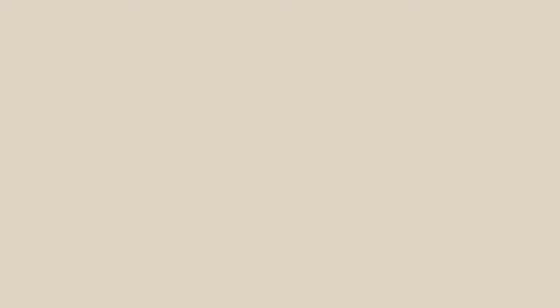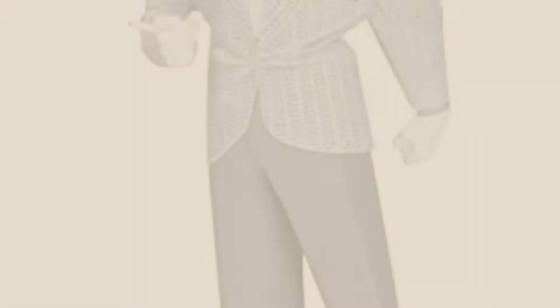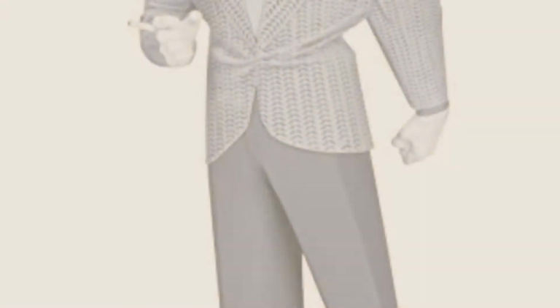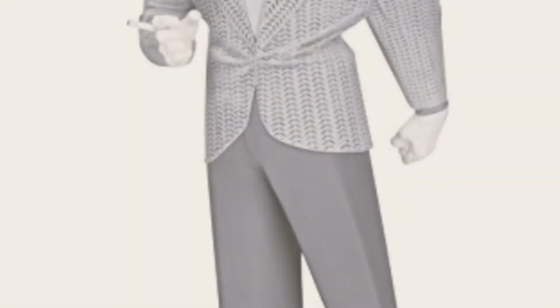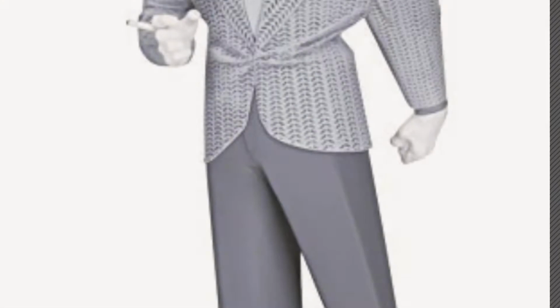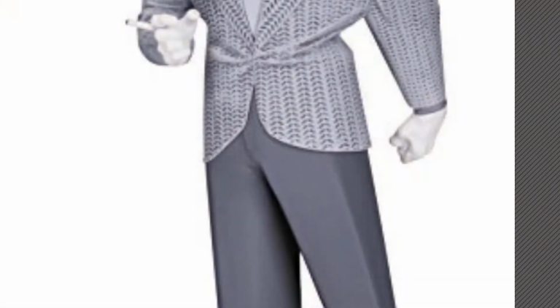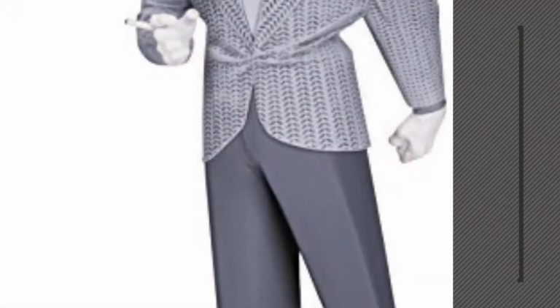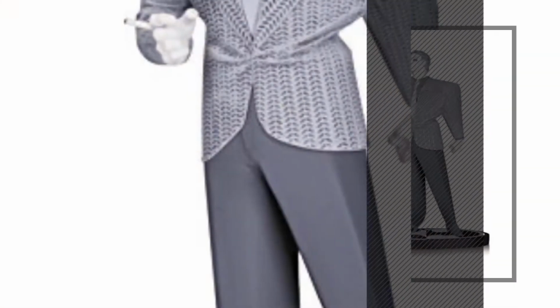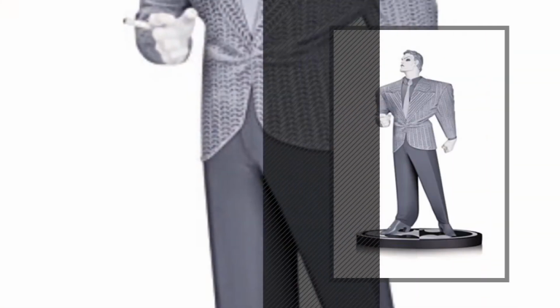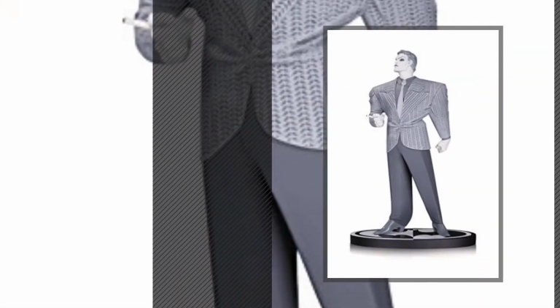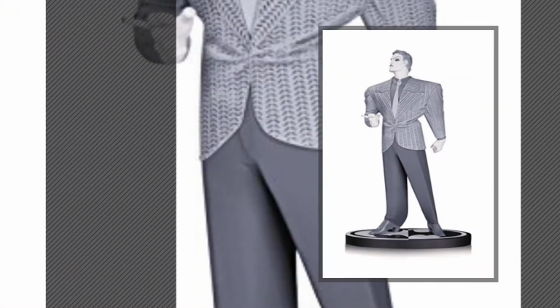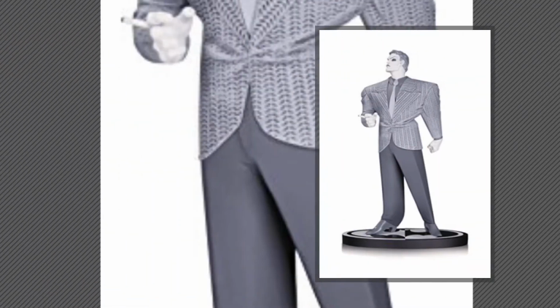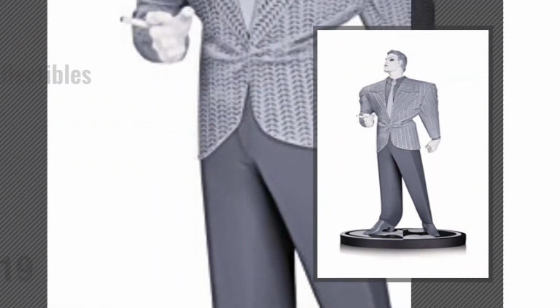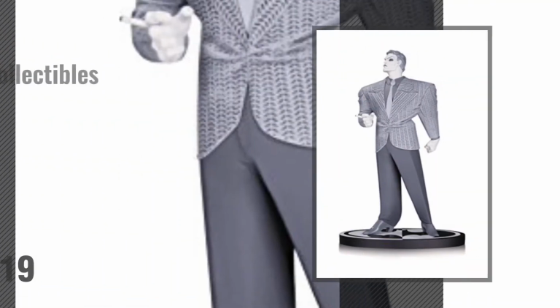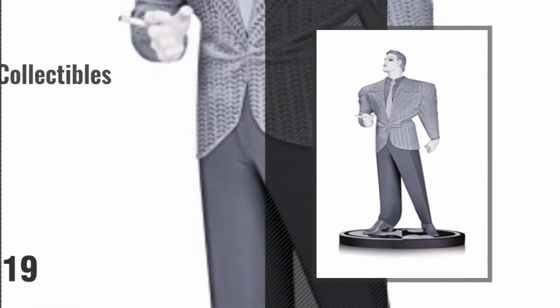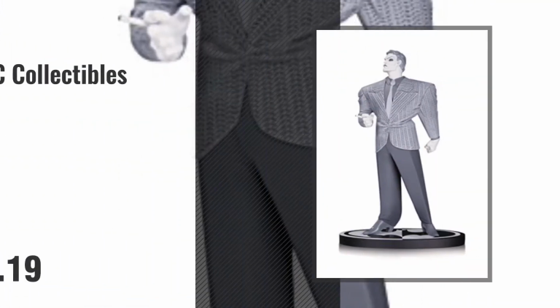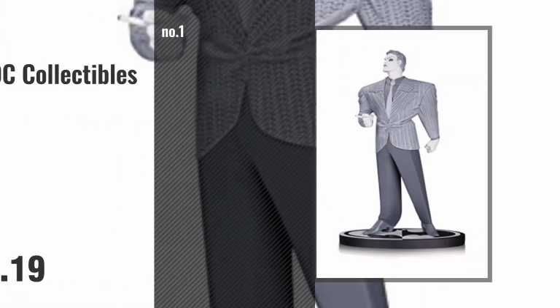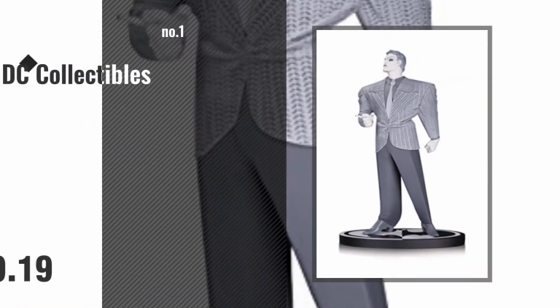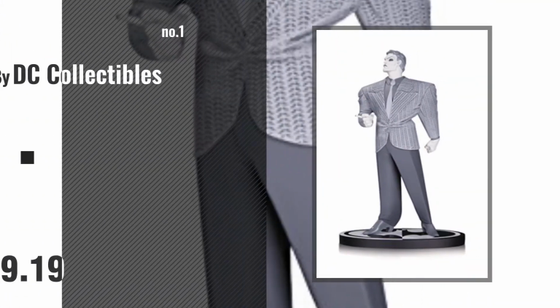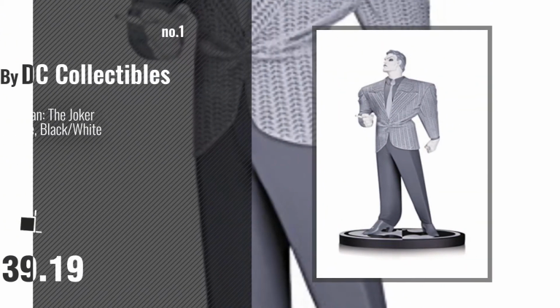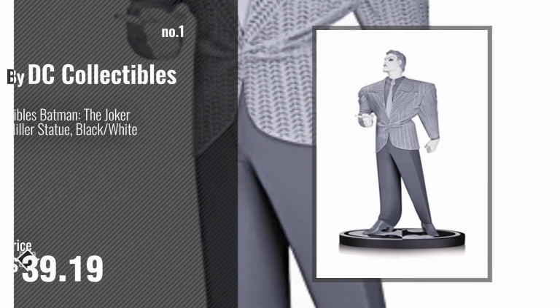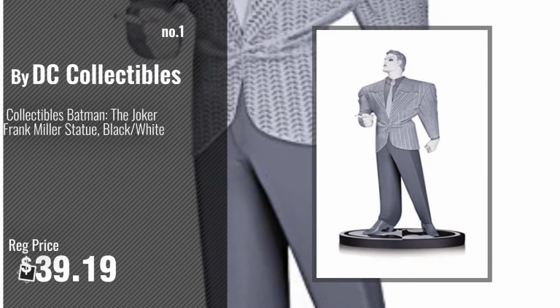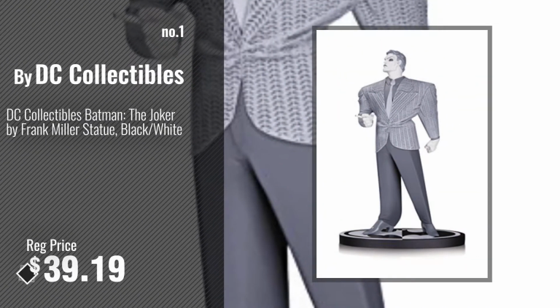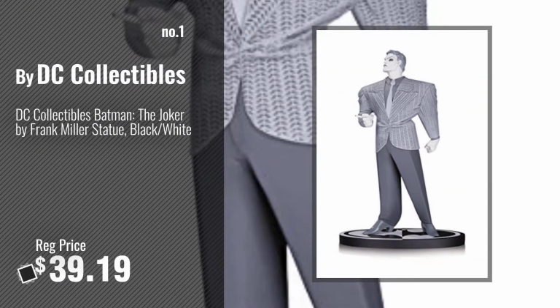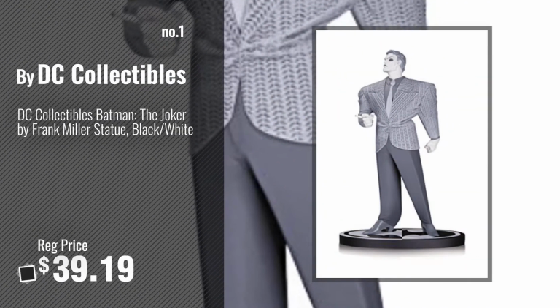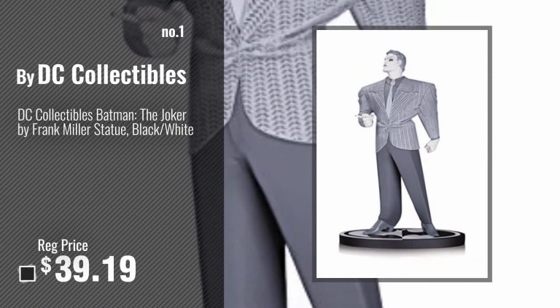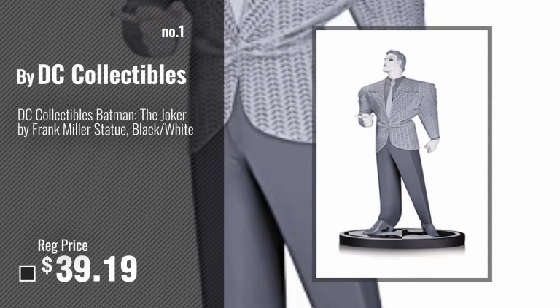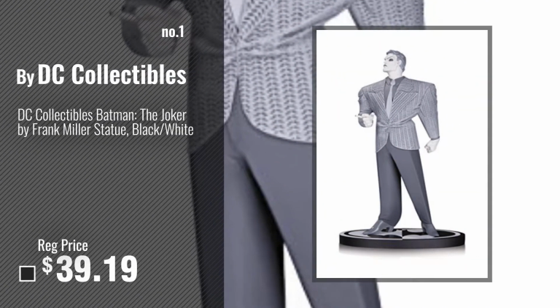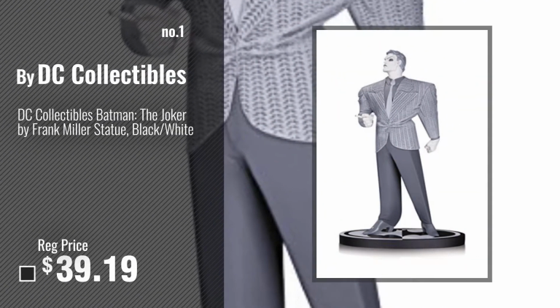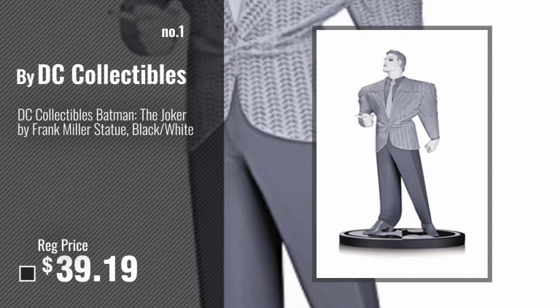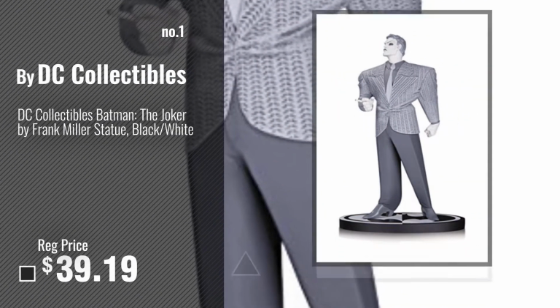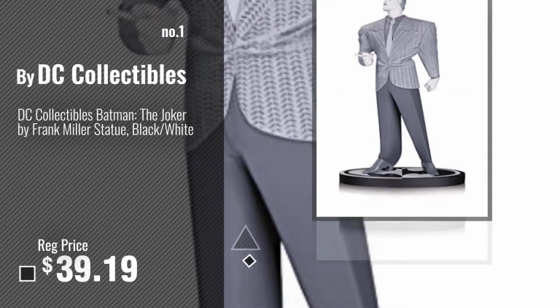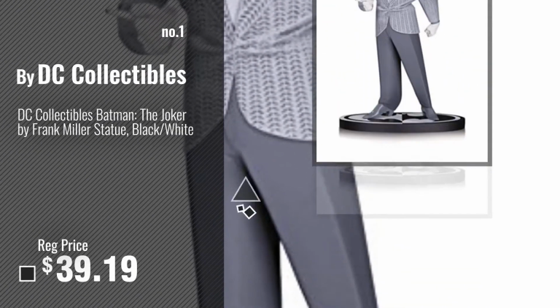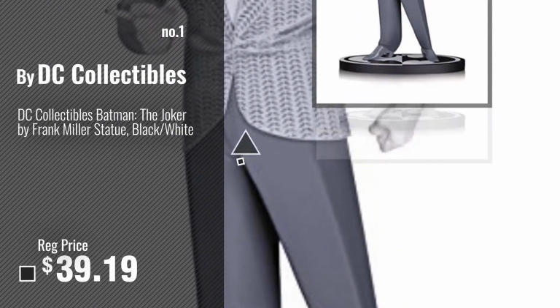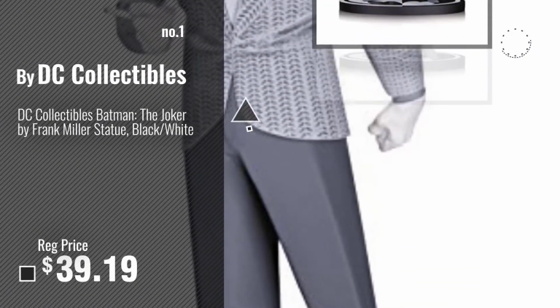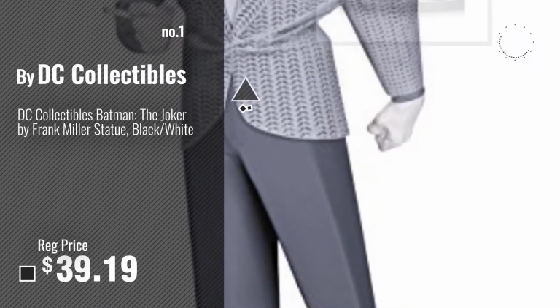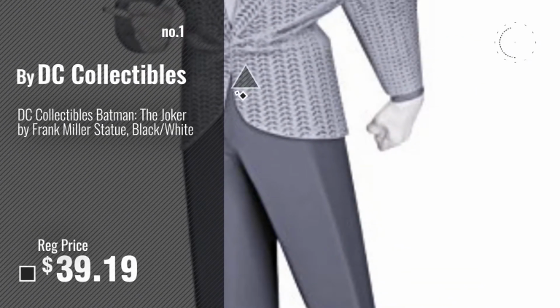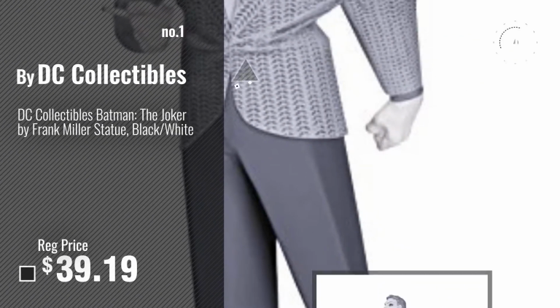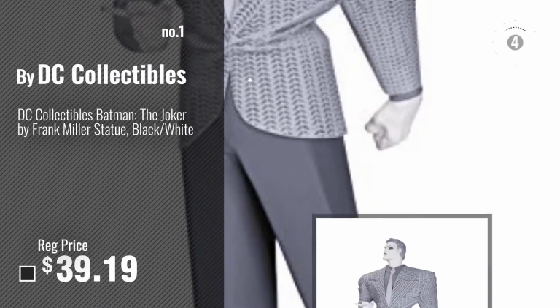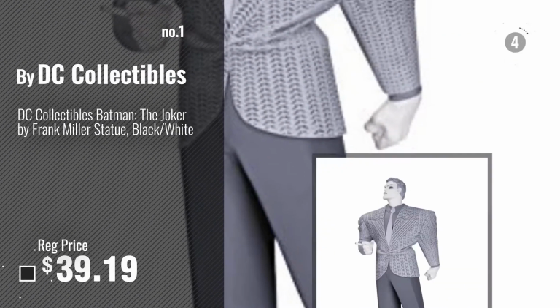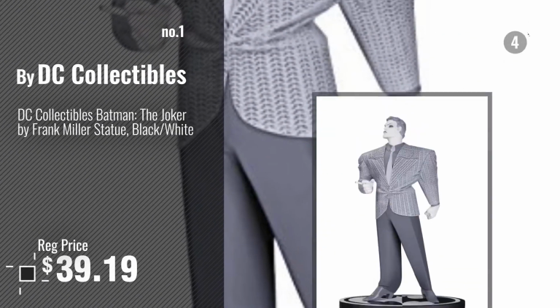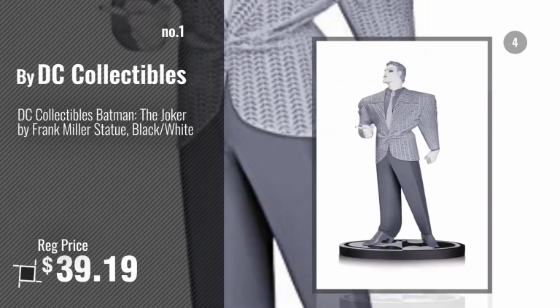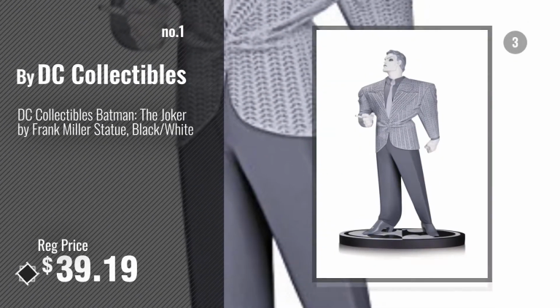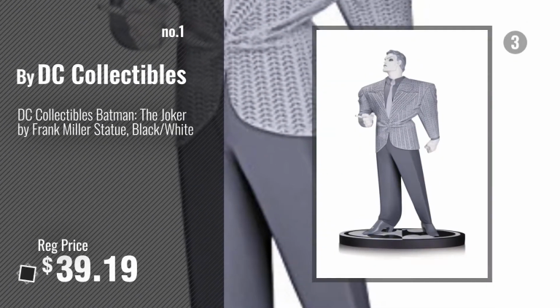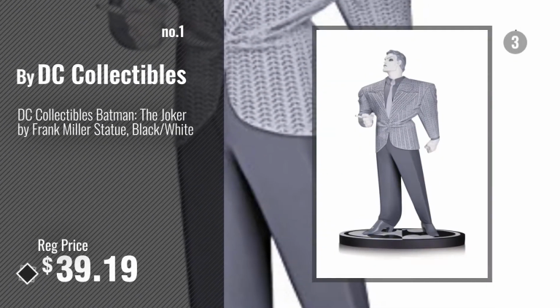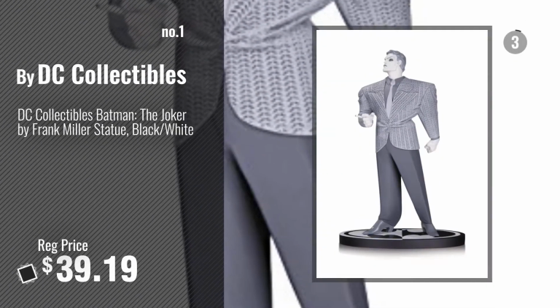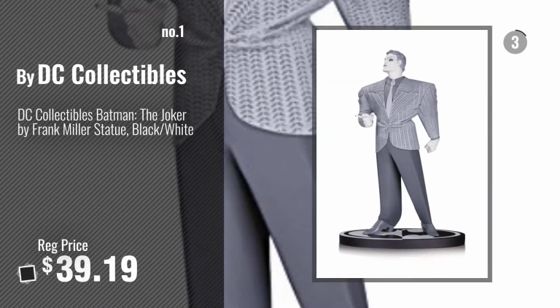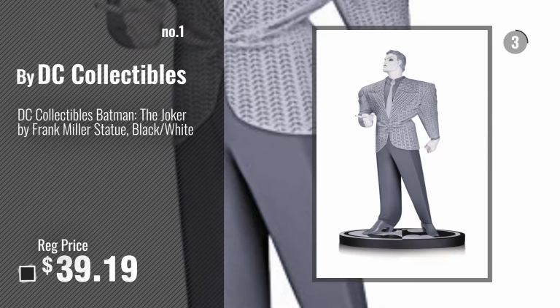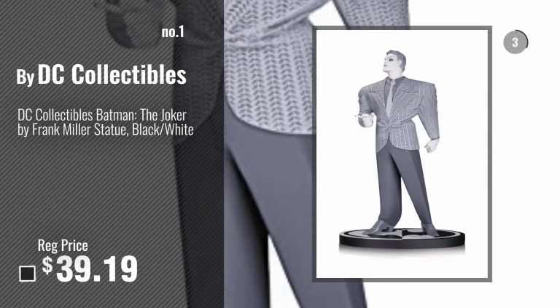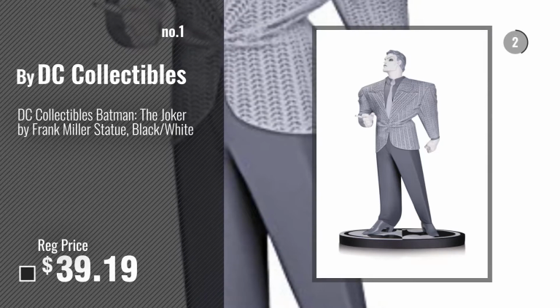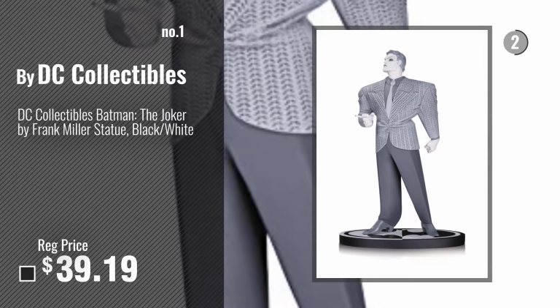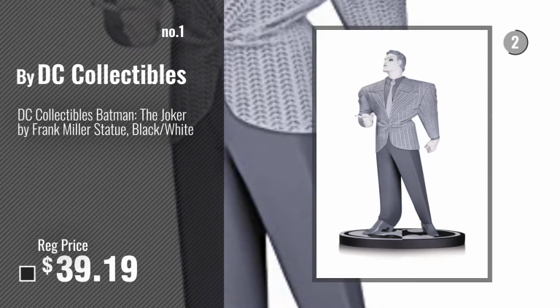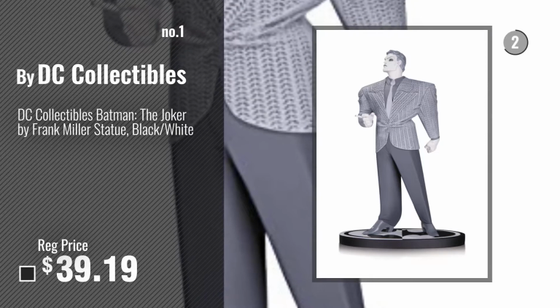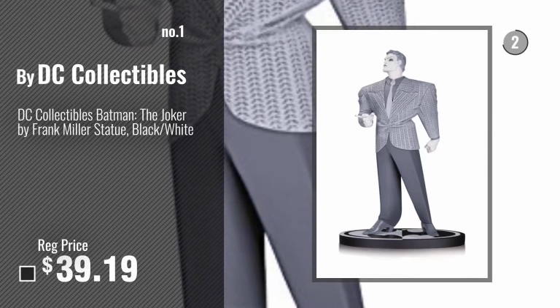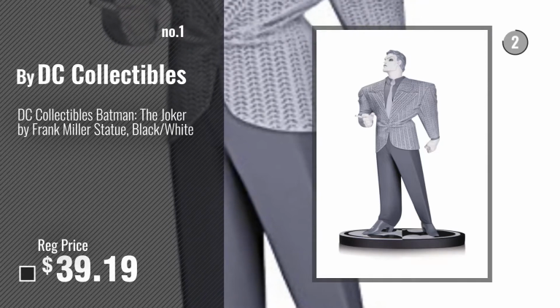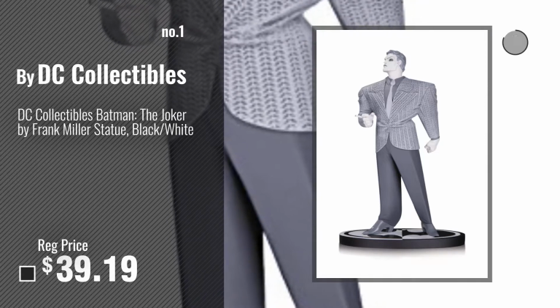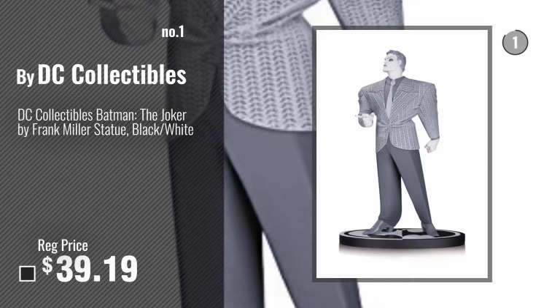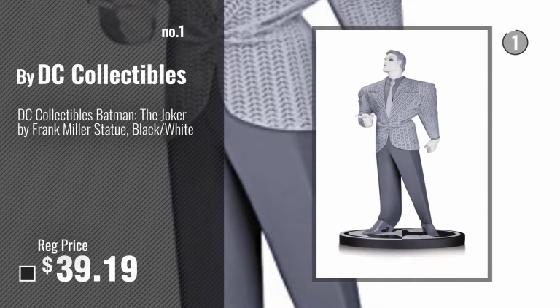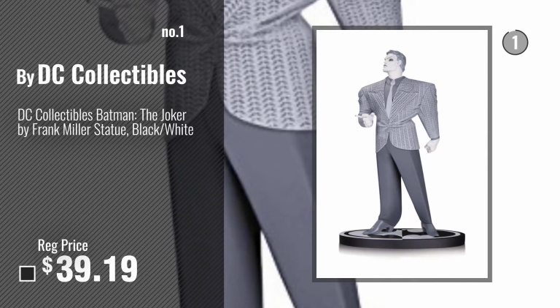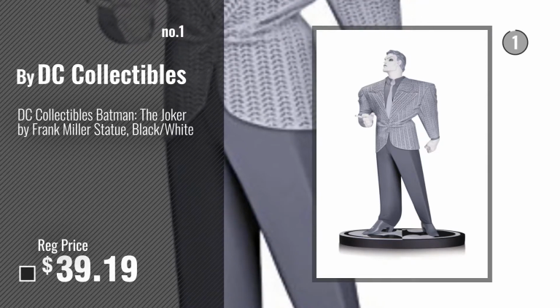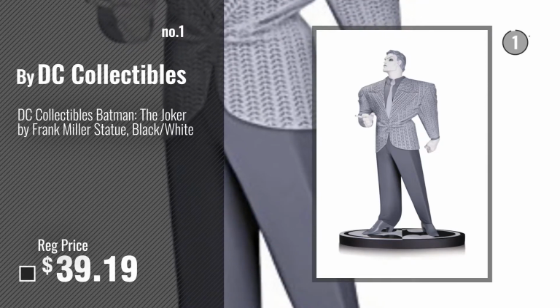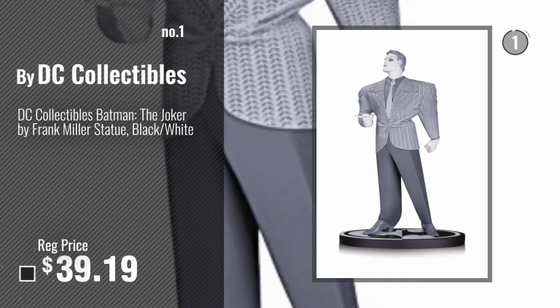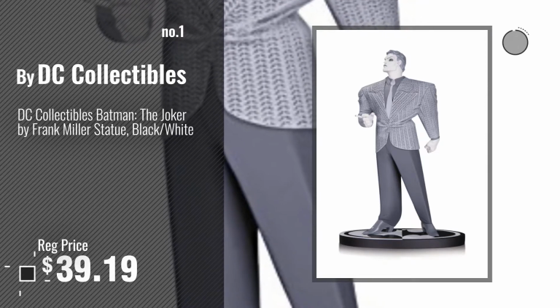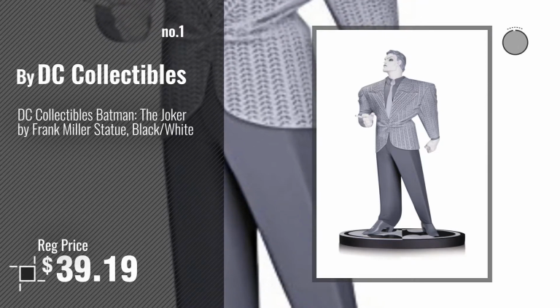Number 1. Most popular by DC Collectibles. Watch this video and choose your favorite.